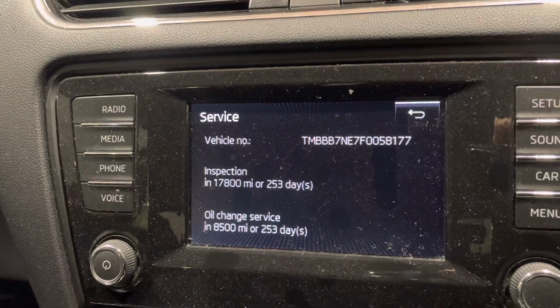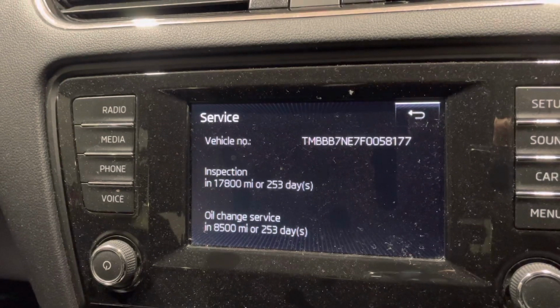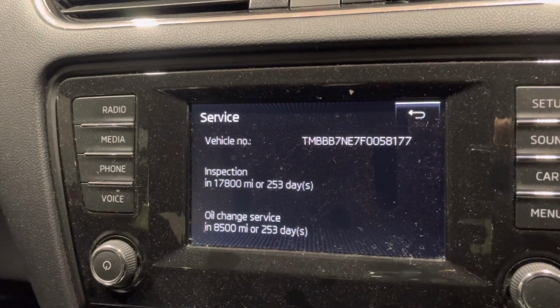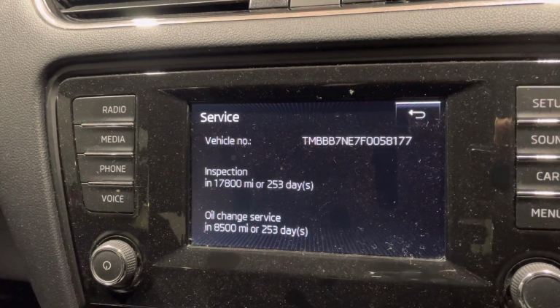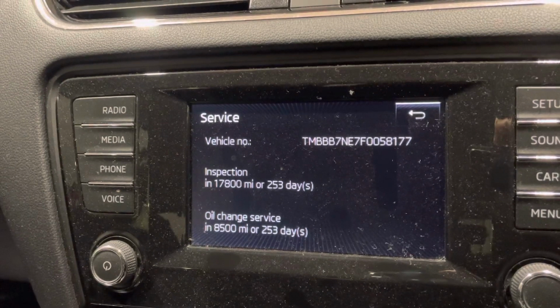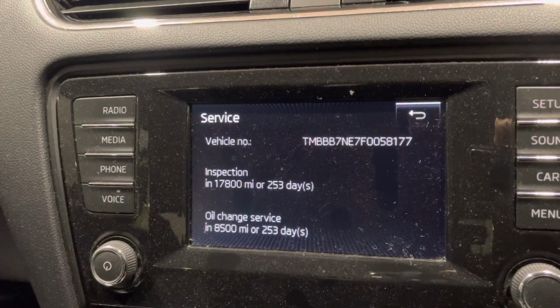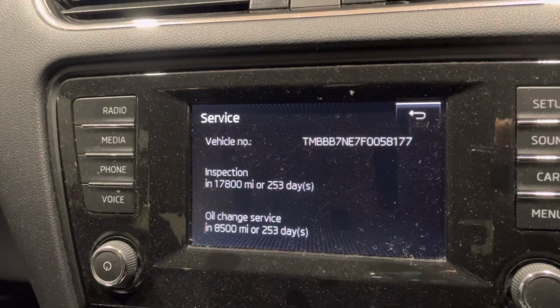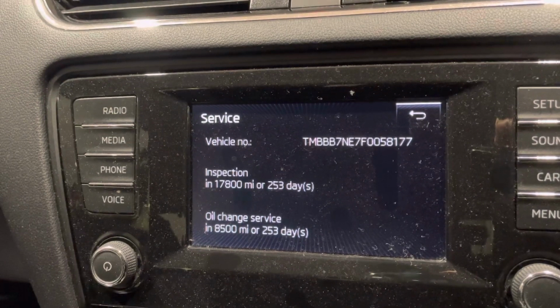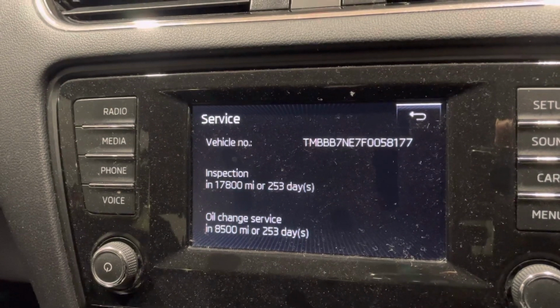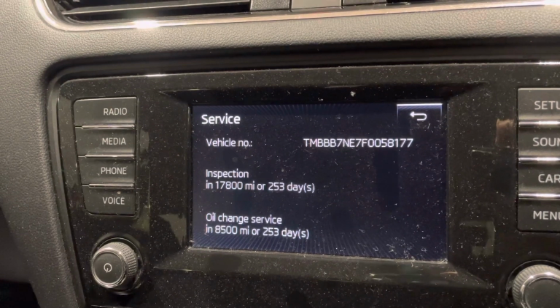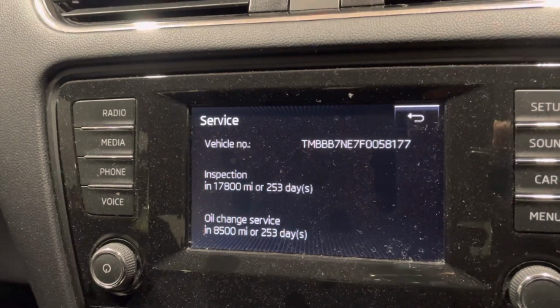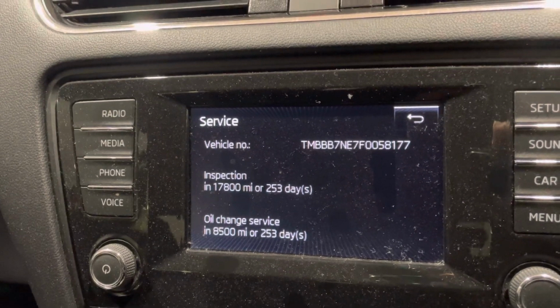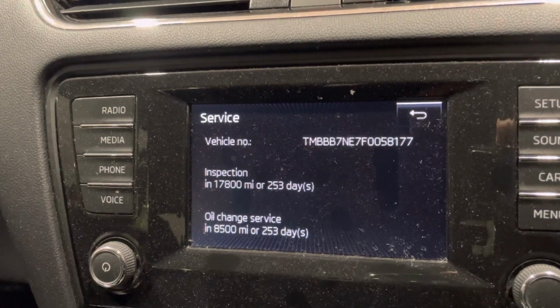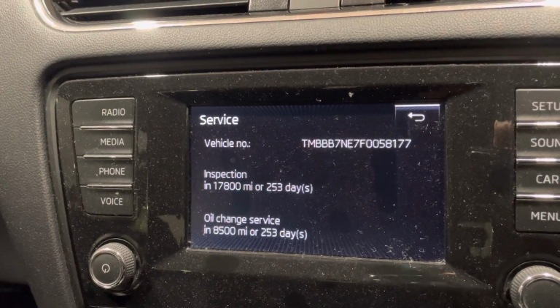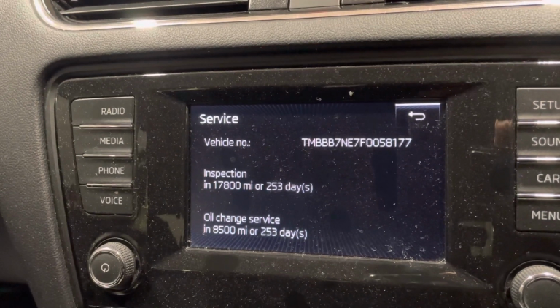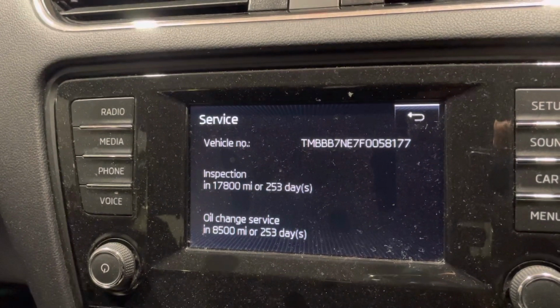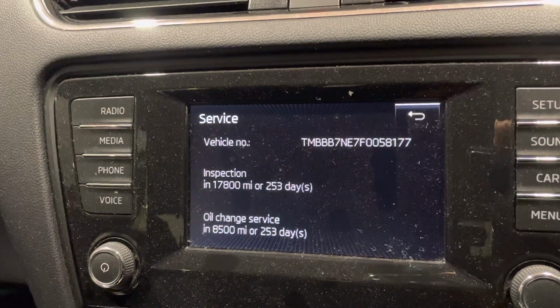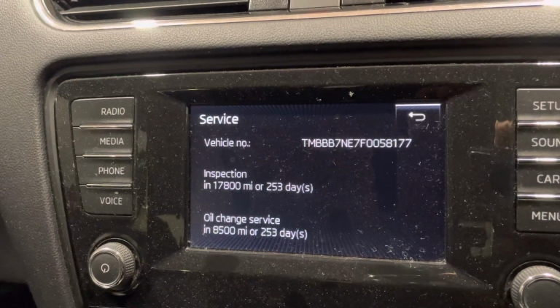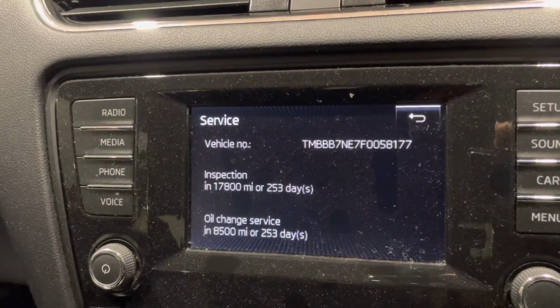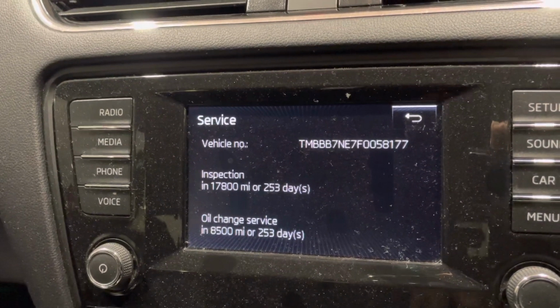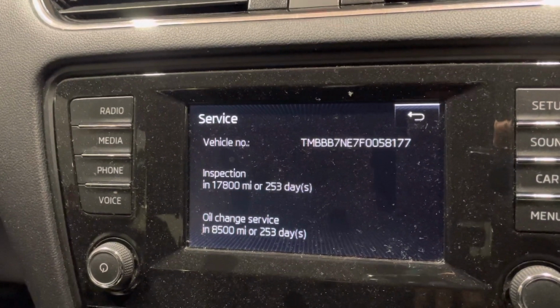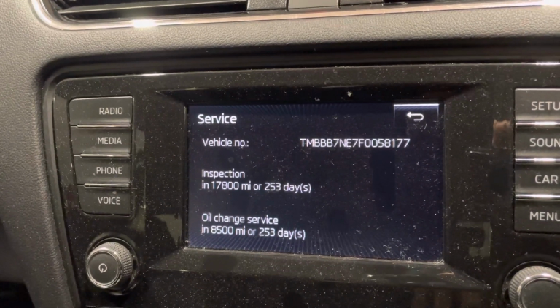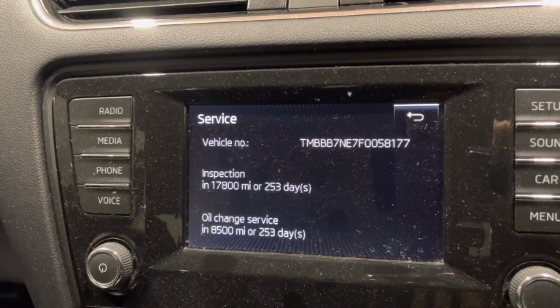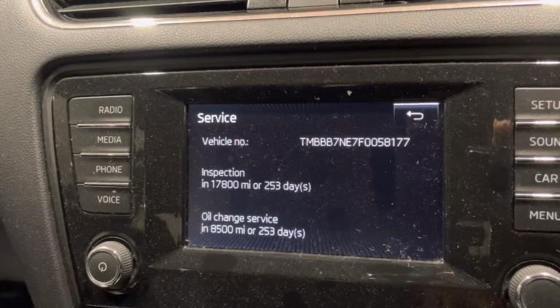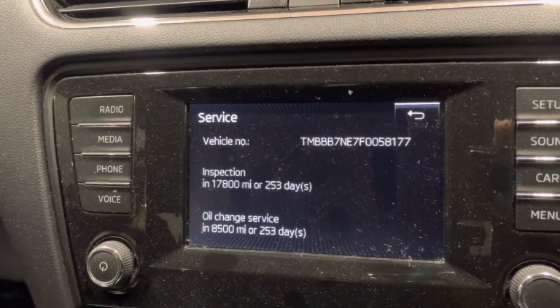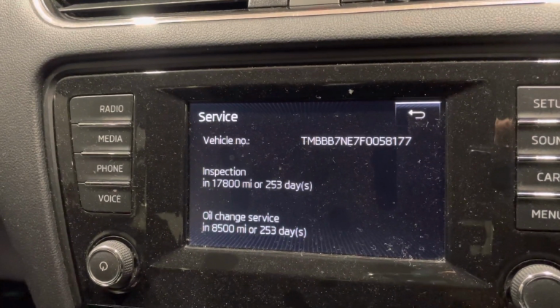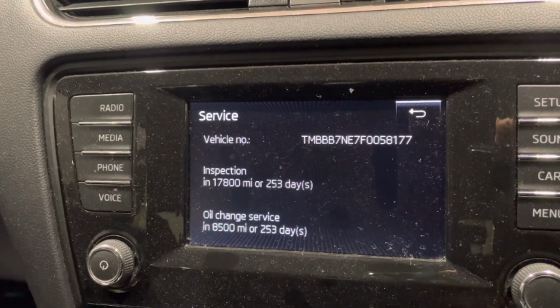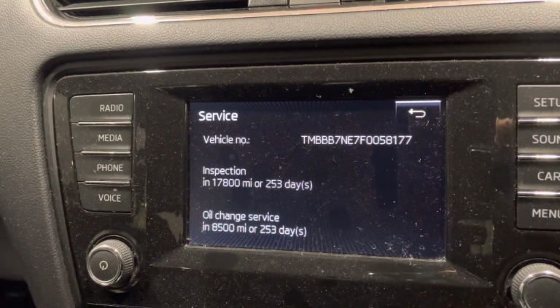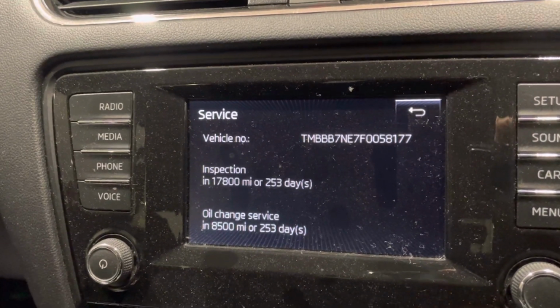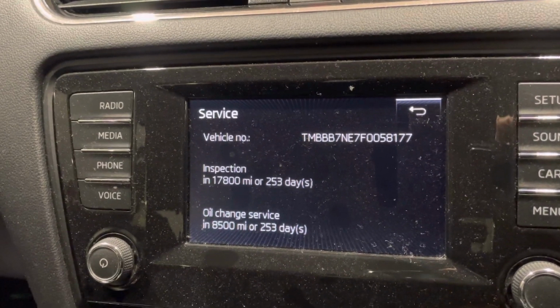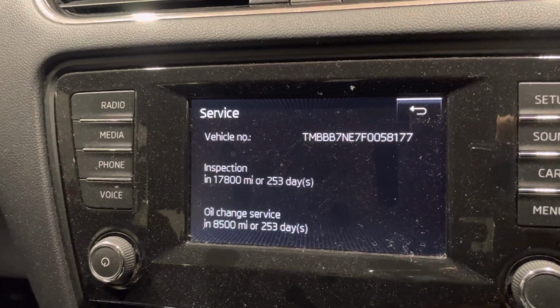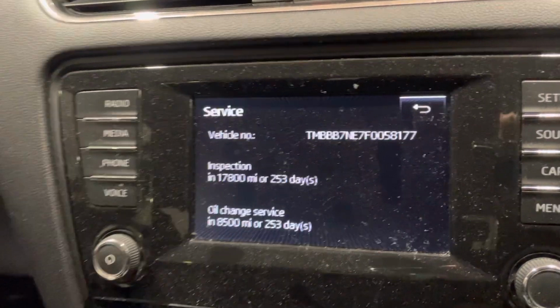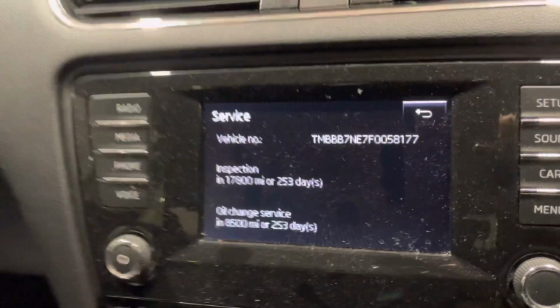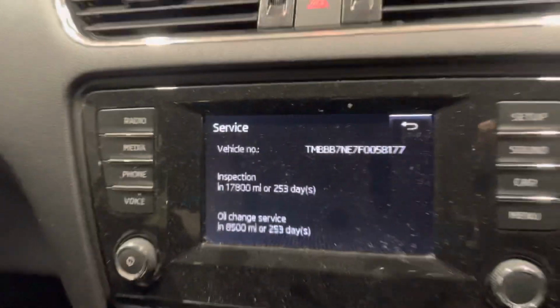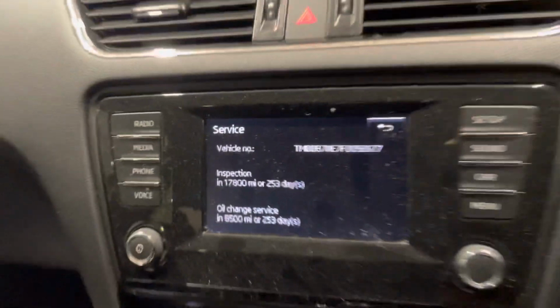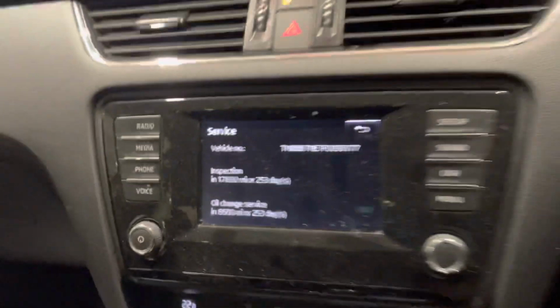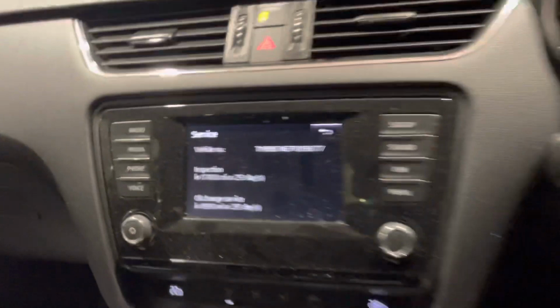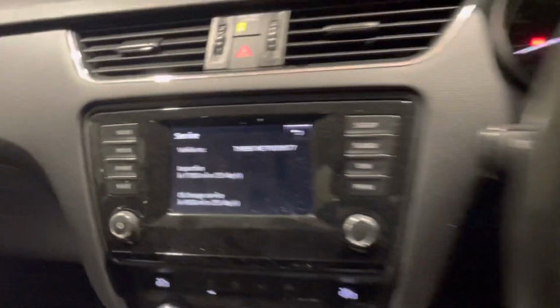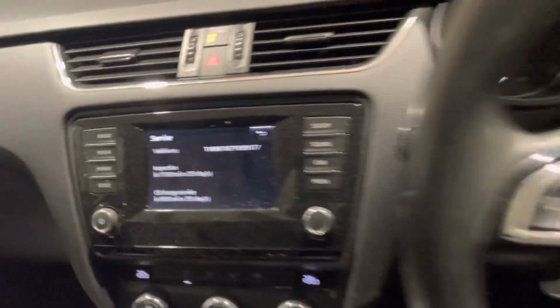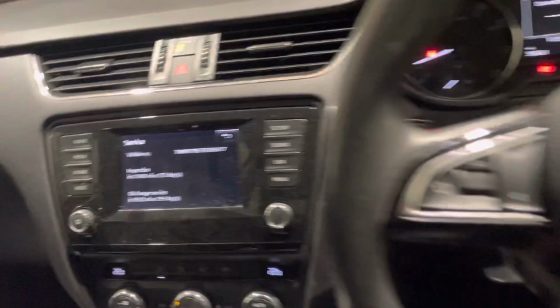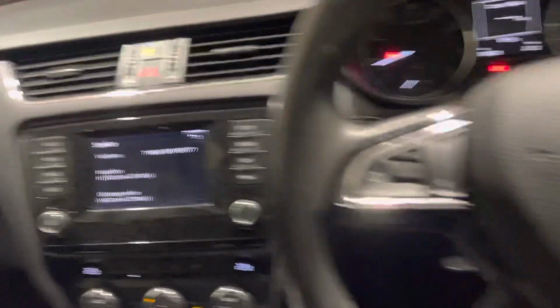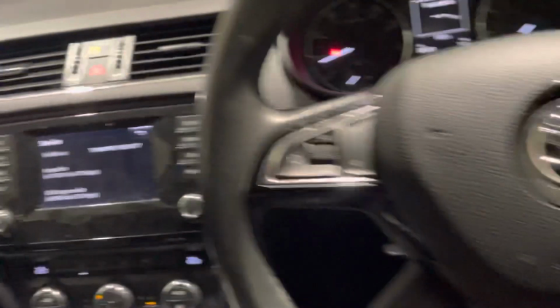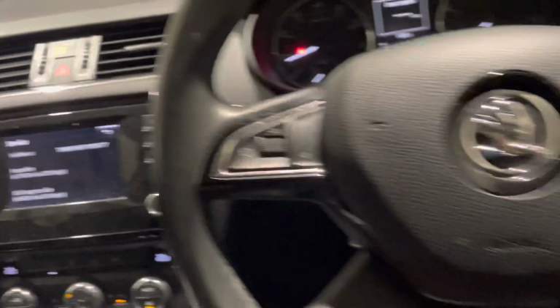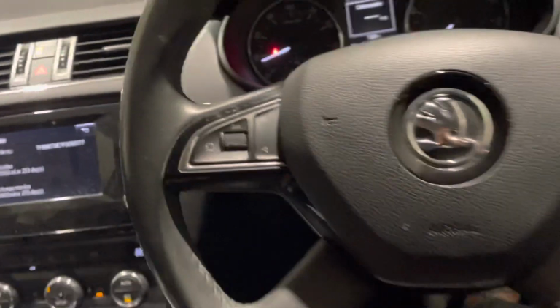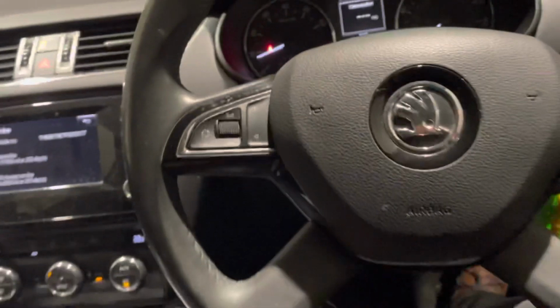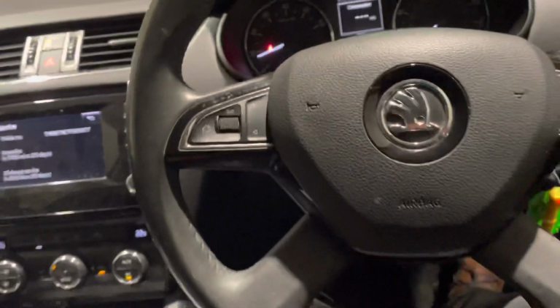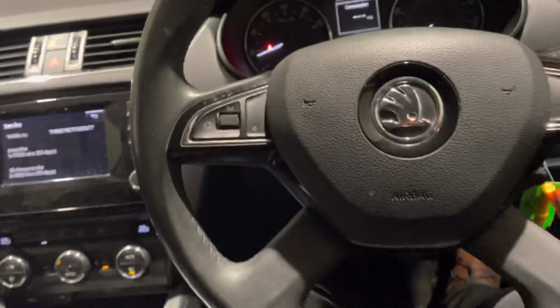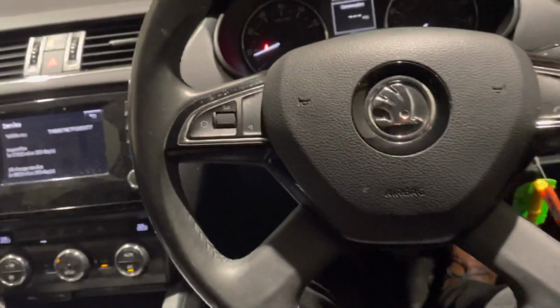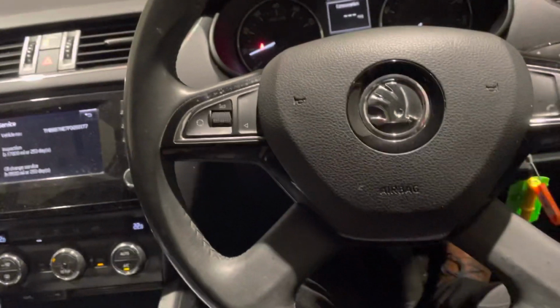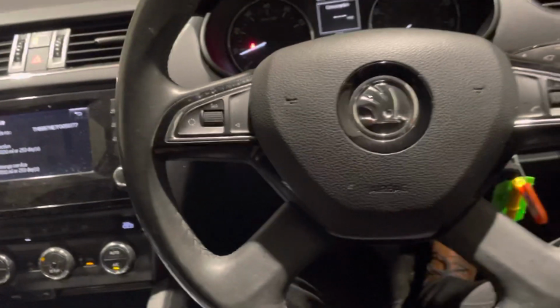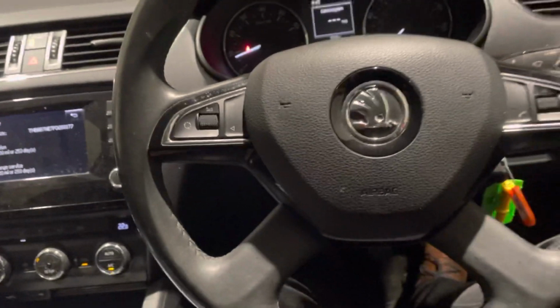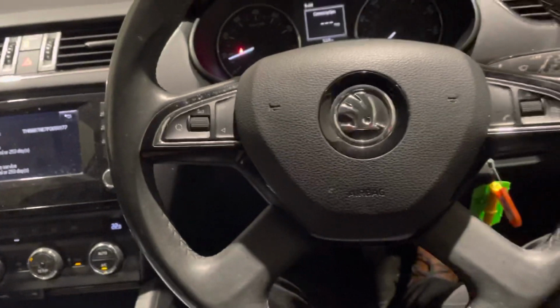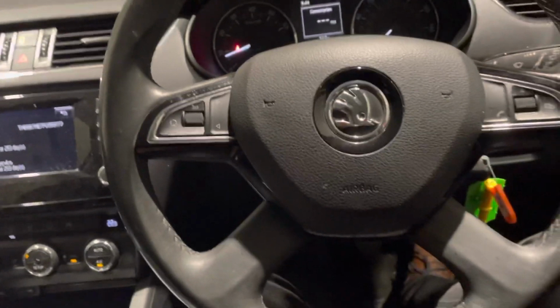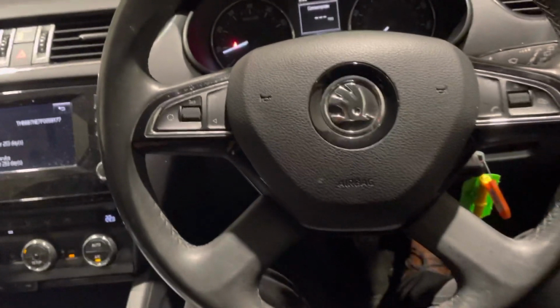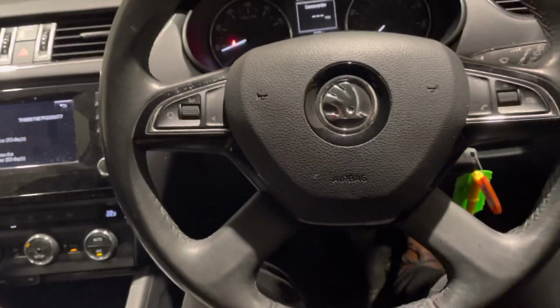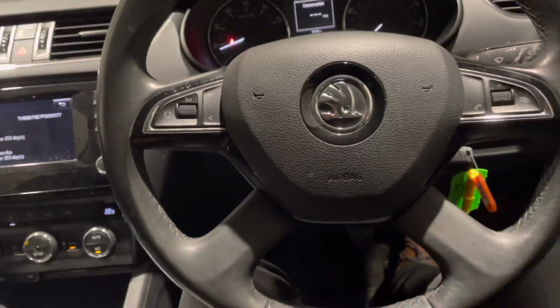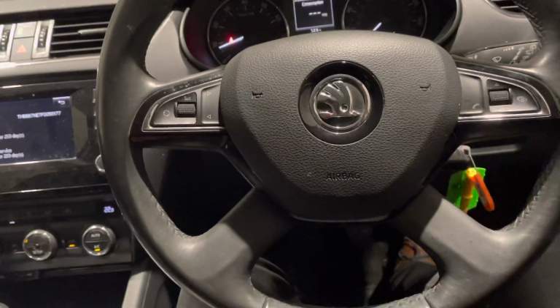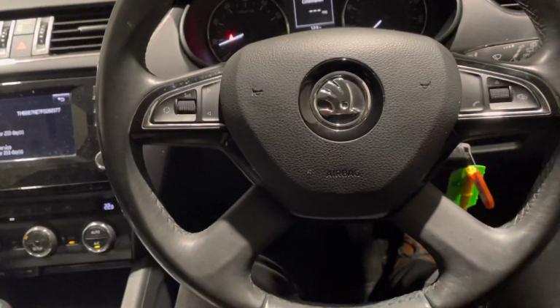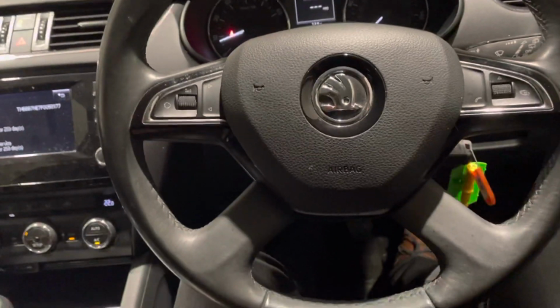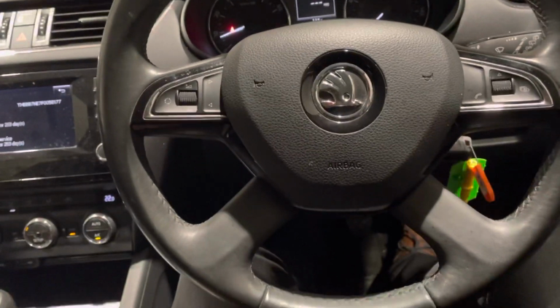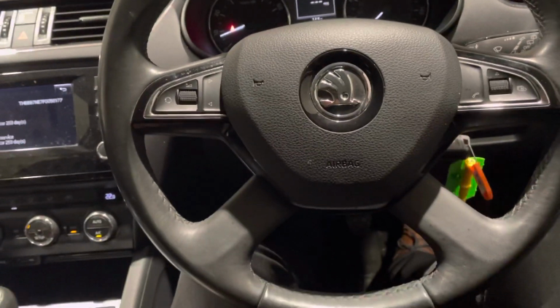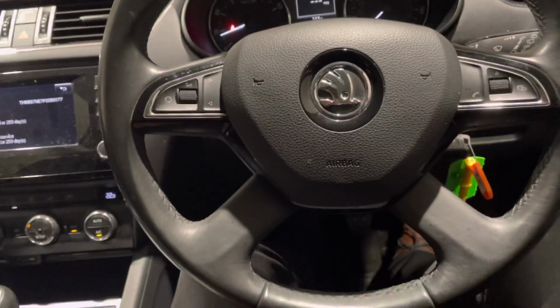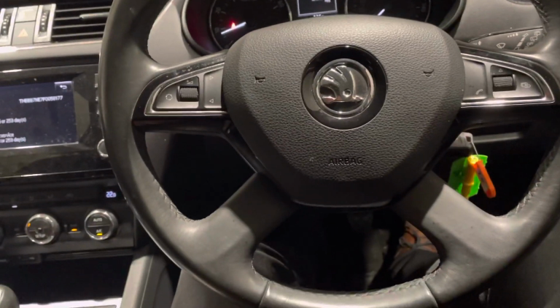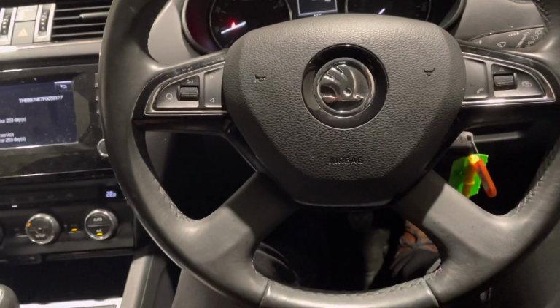I have not yet checked on the MOT, but if an MOT is required that will be done prior to delivery to its next owner.